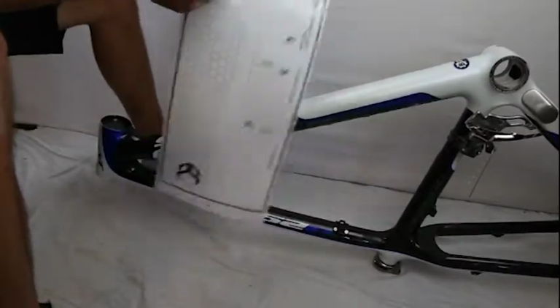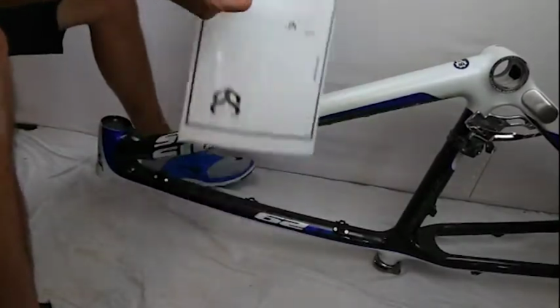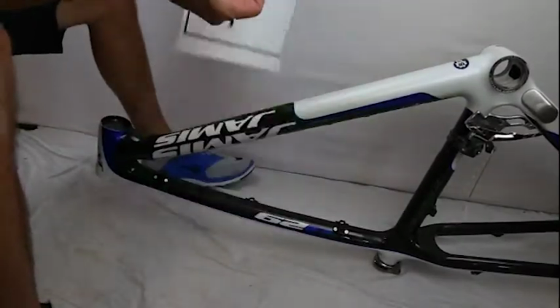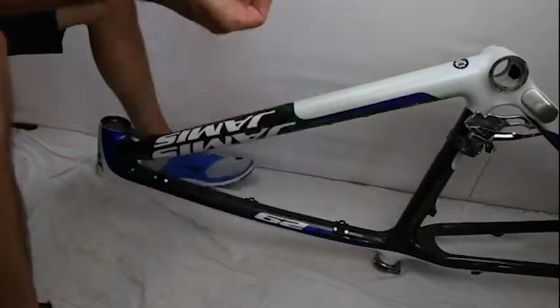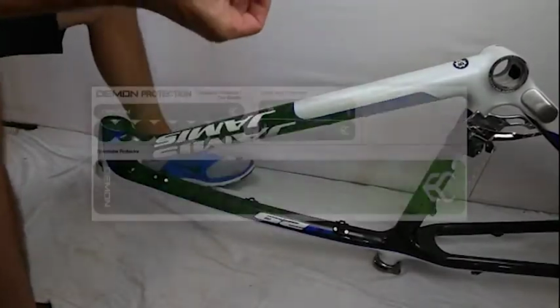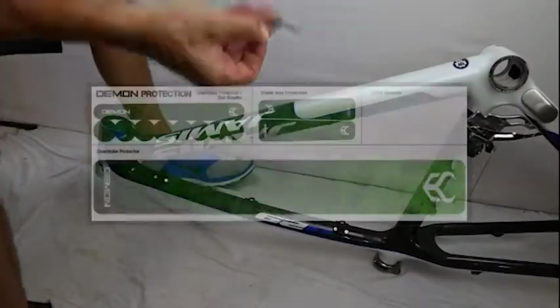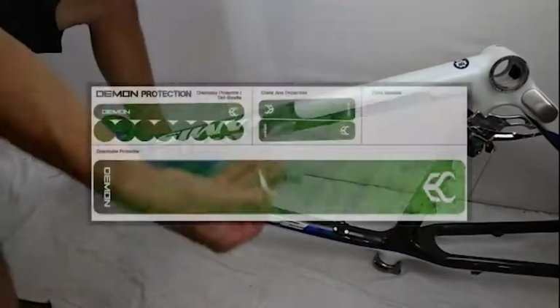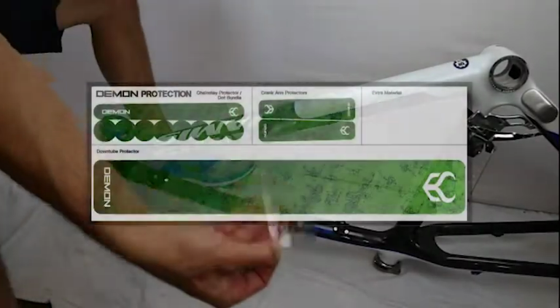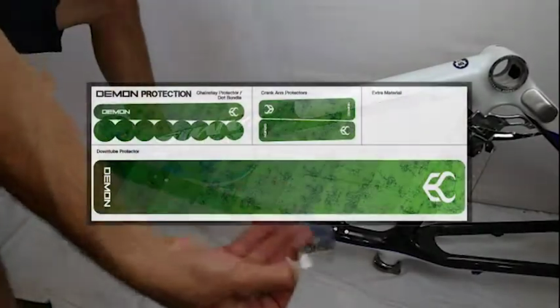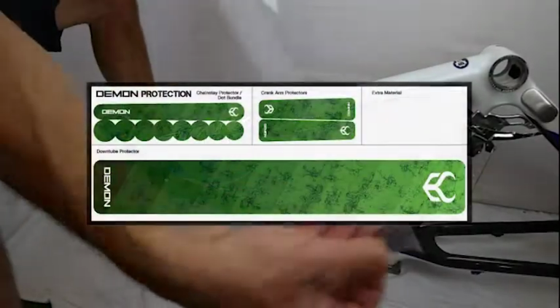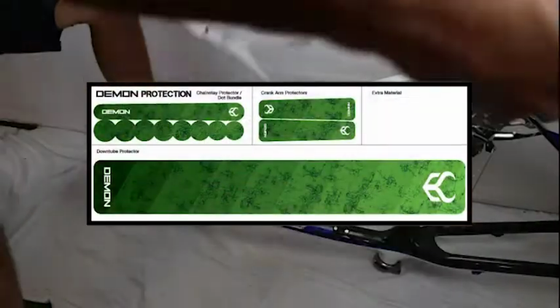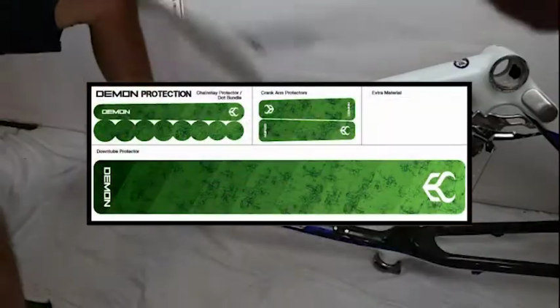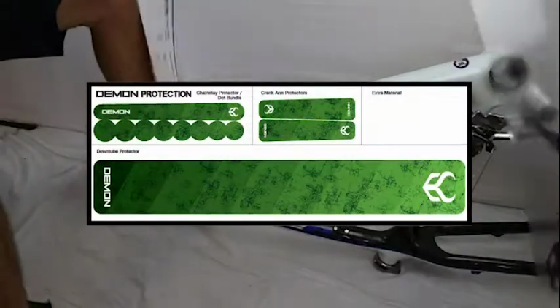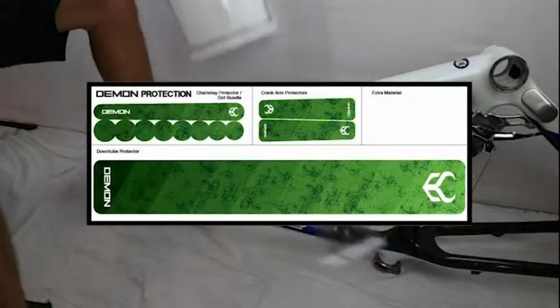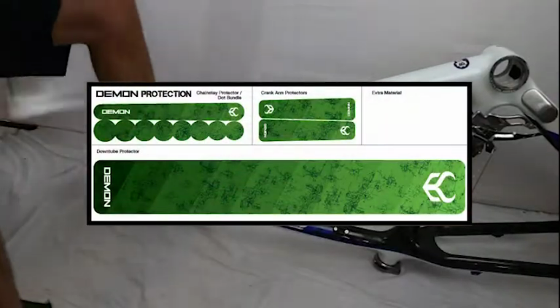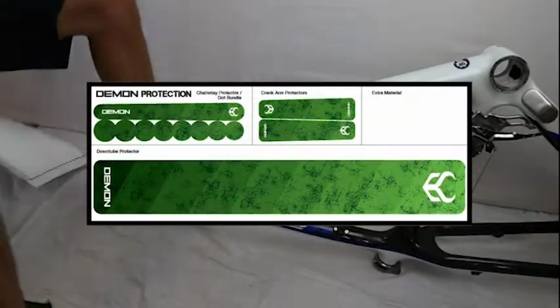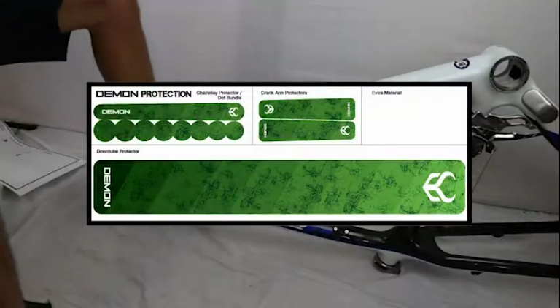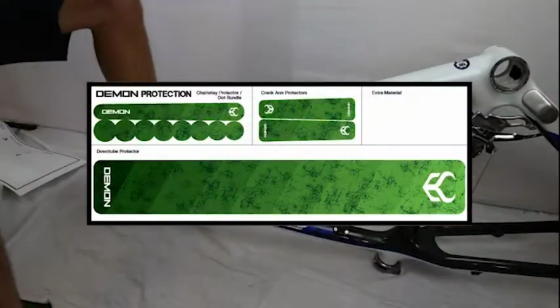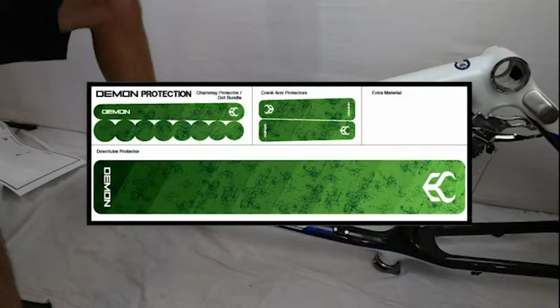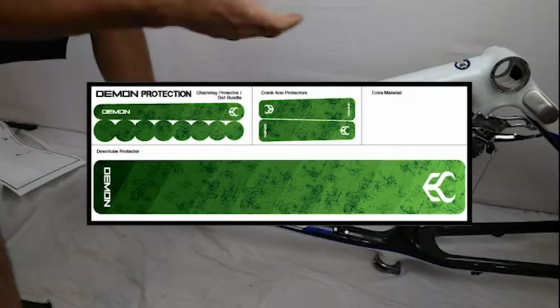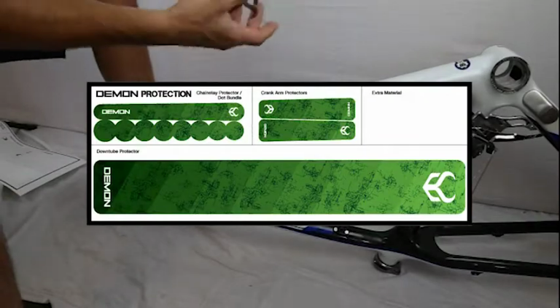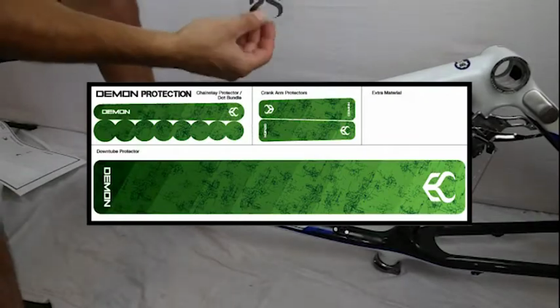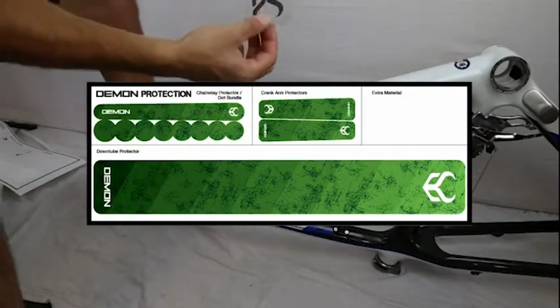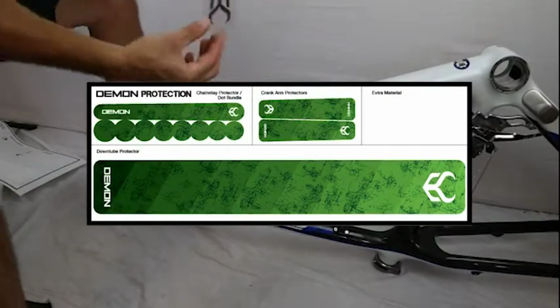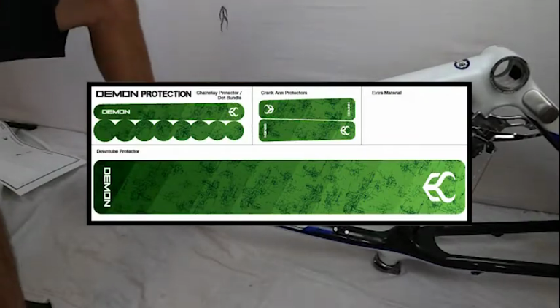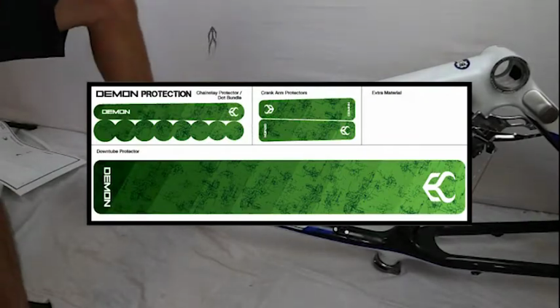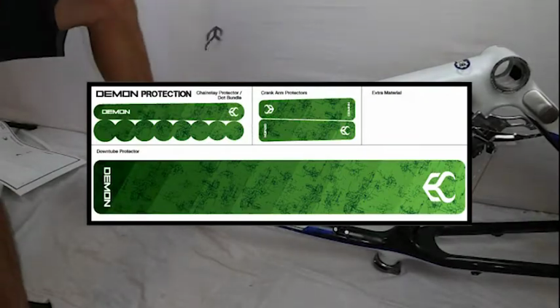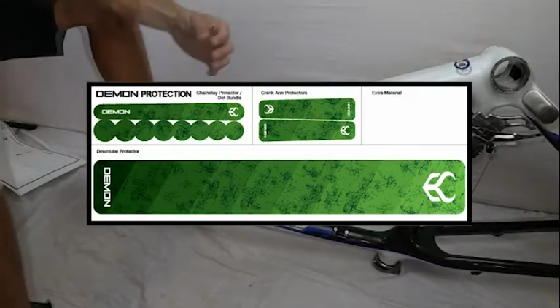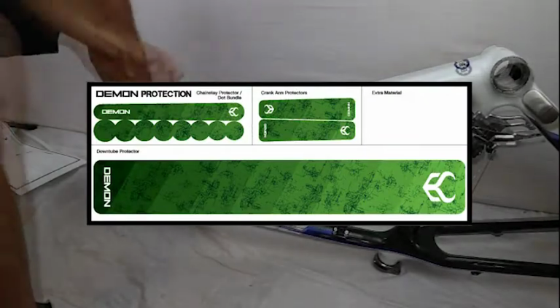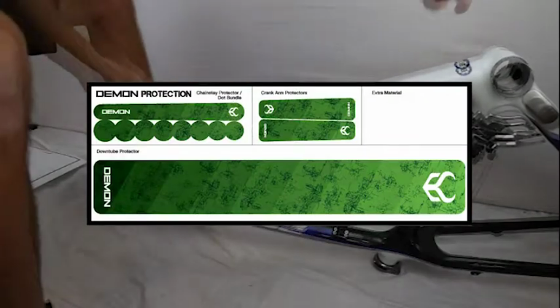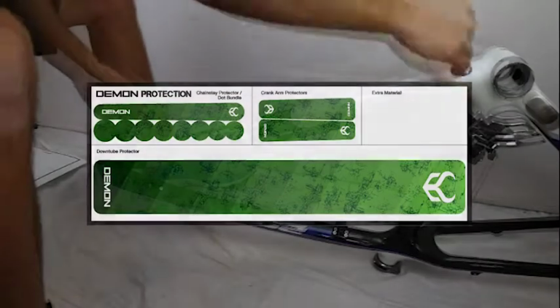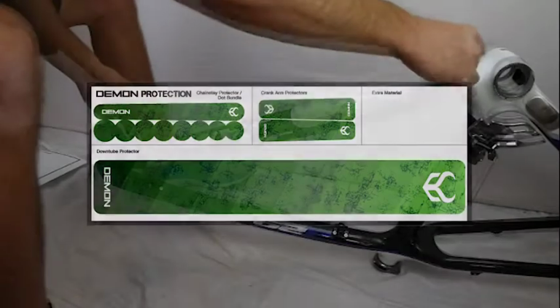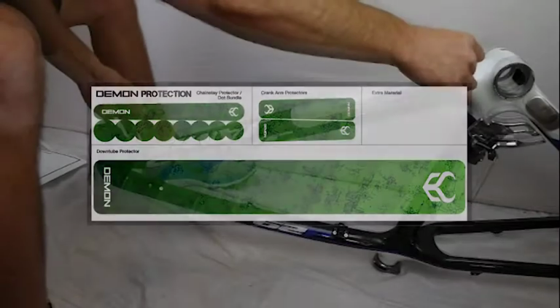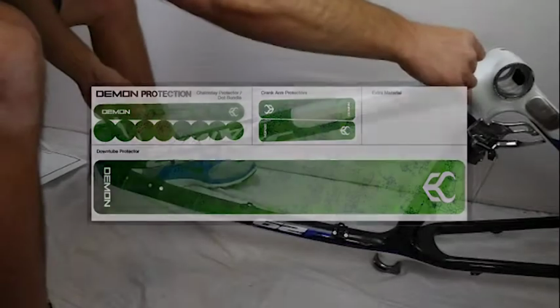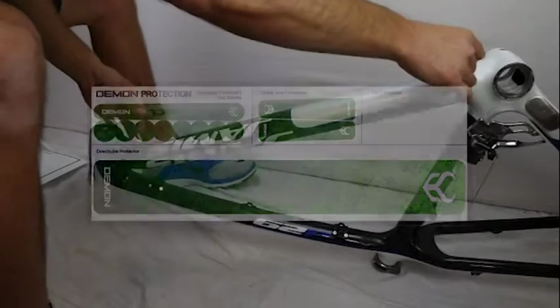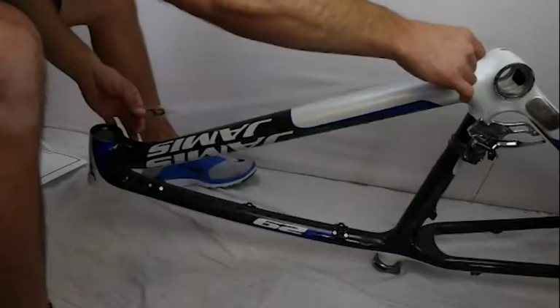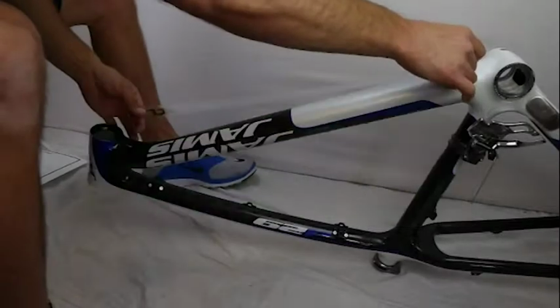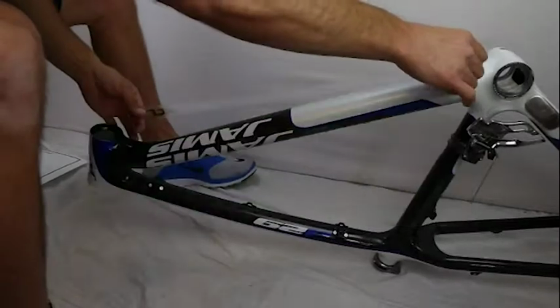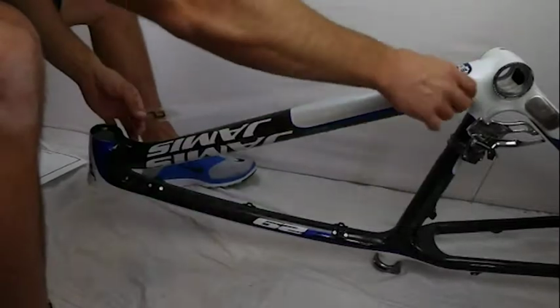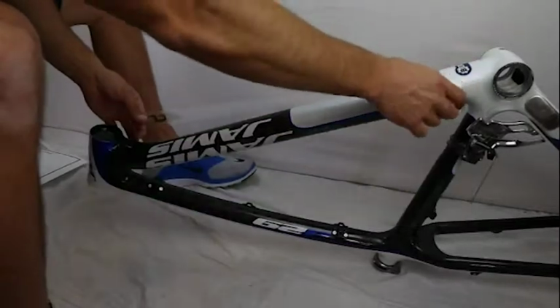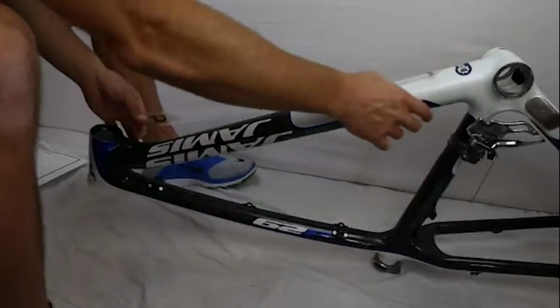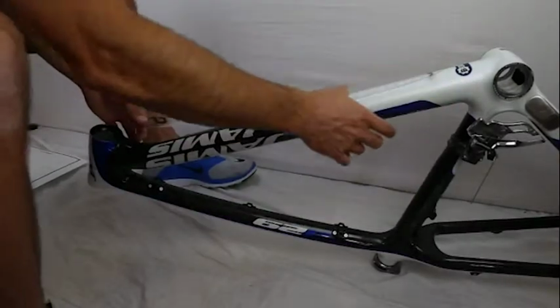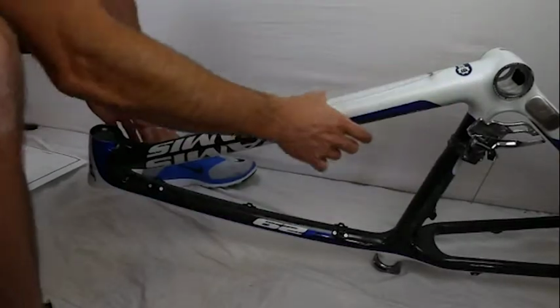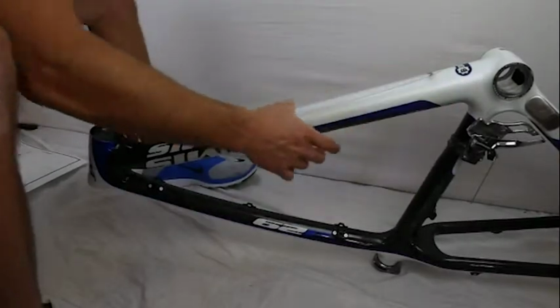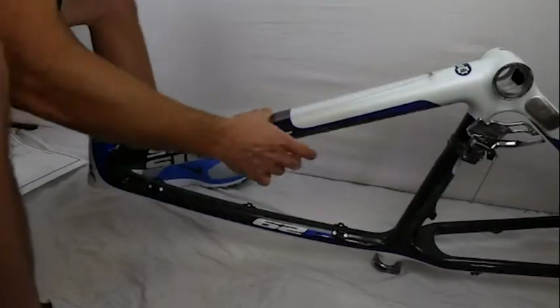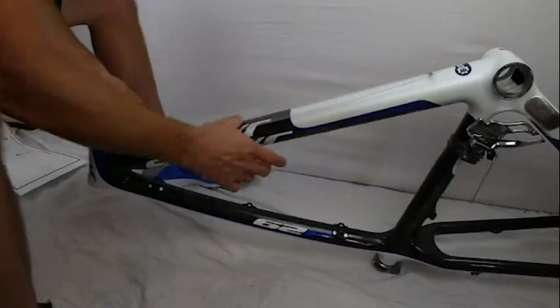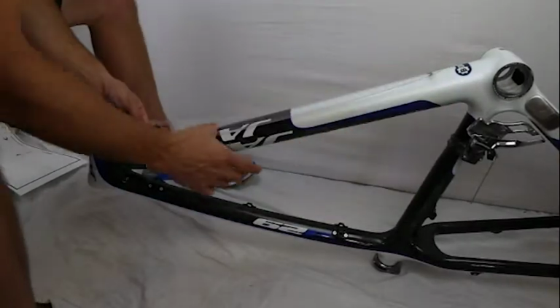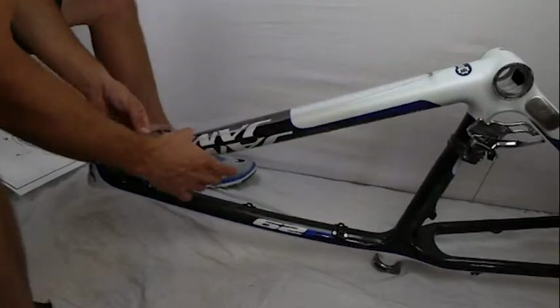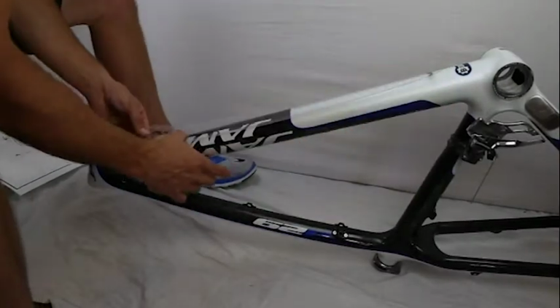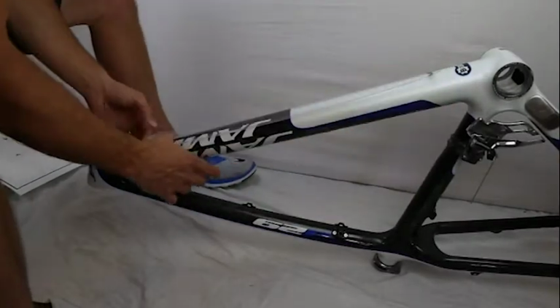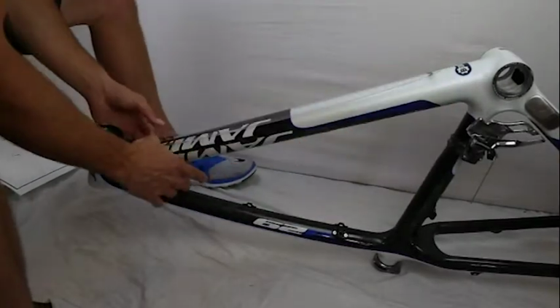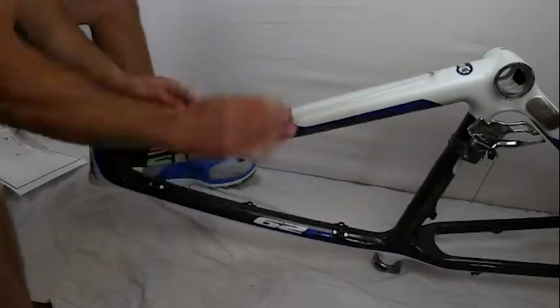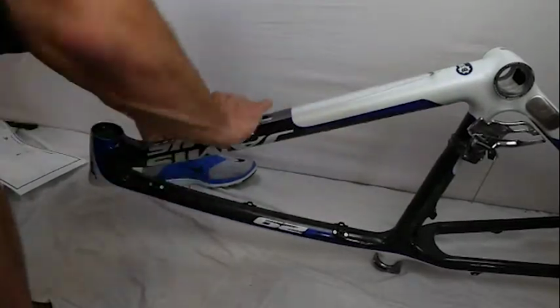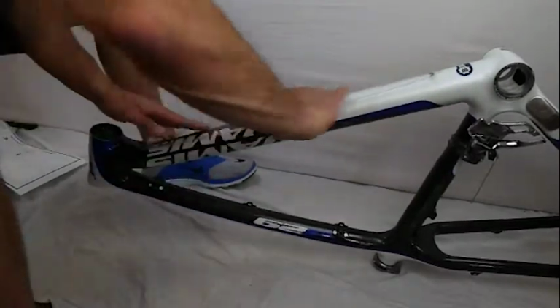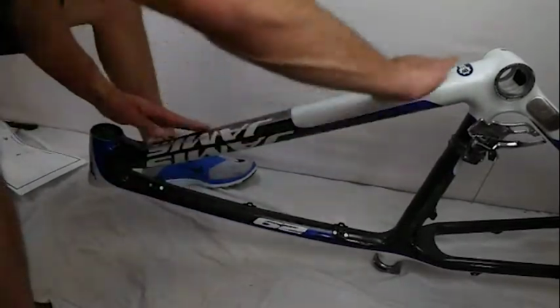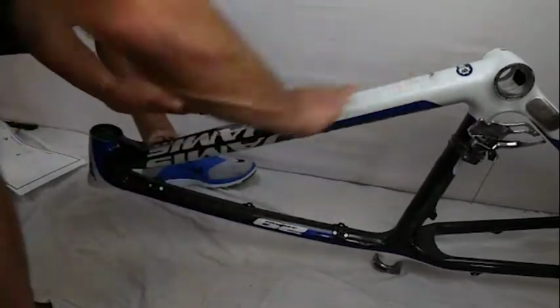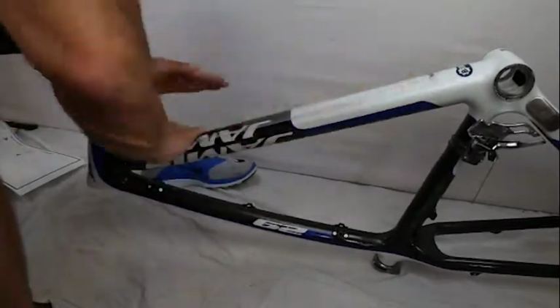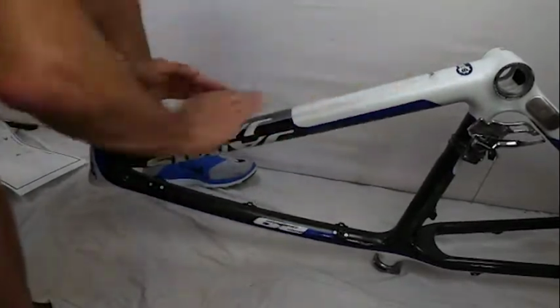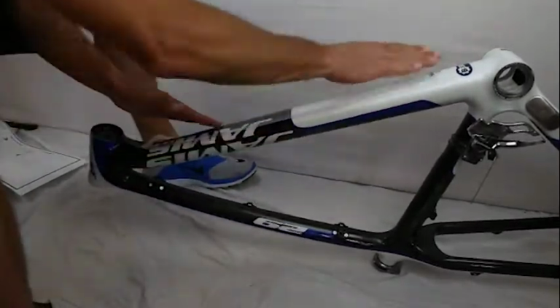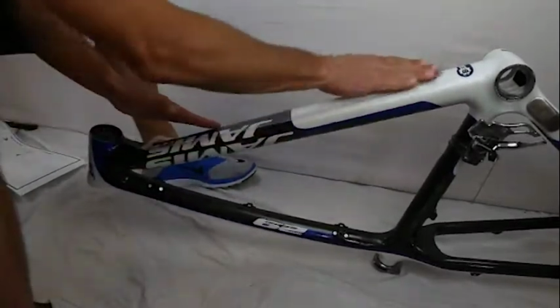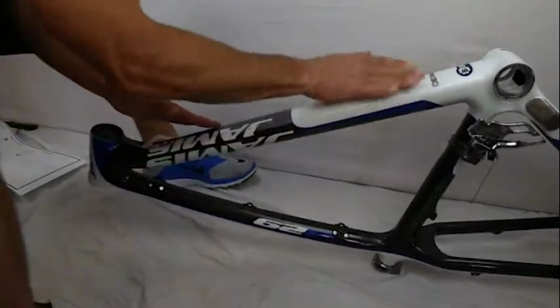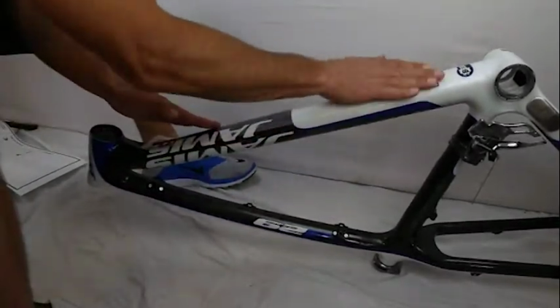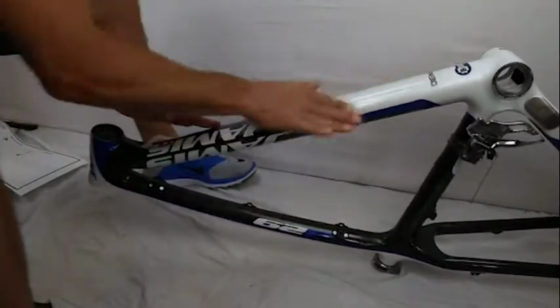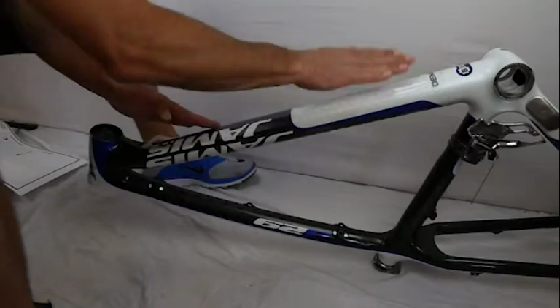Introducing Demon's new technical high strength bike frame protection. This new protection is made from a high-performance waterproof vinyl.